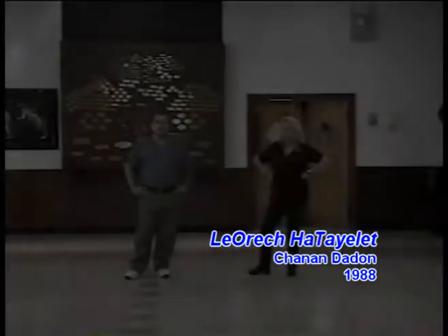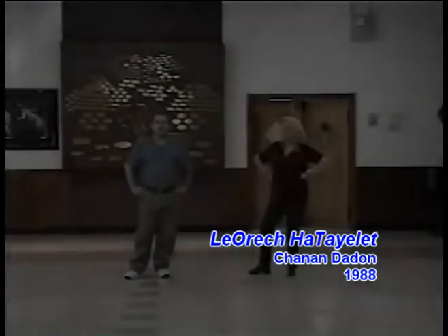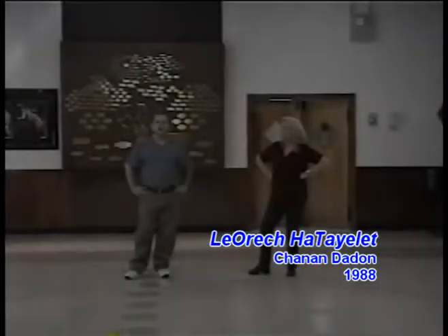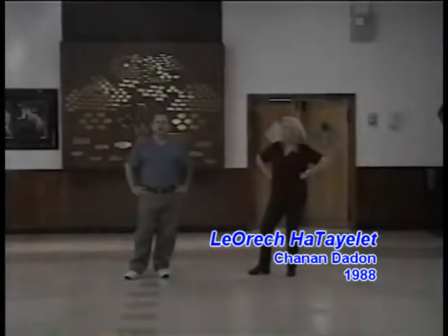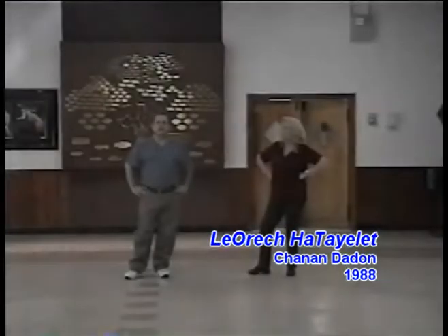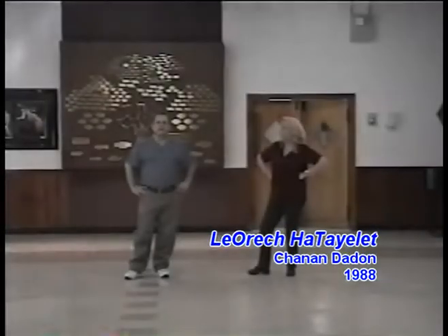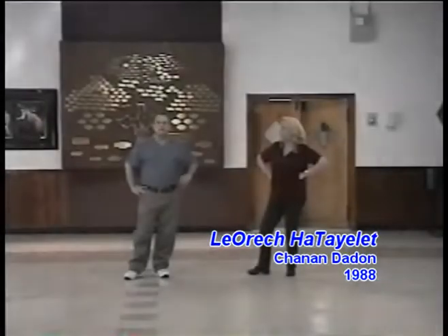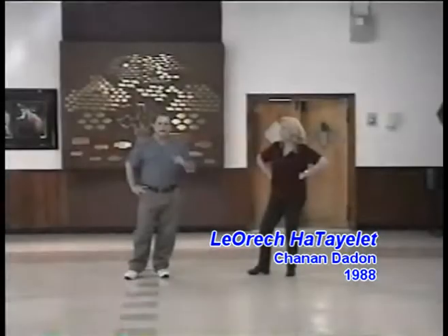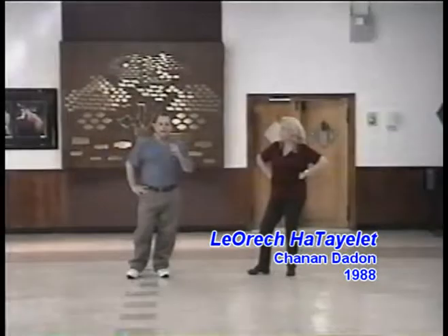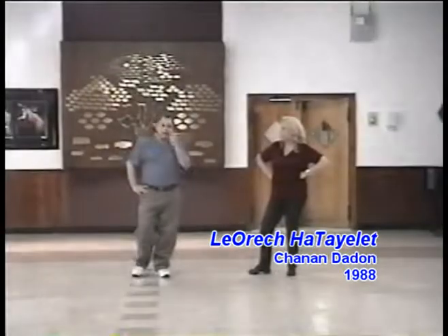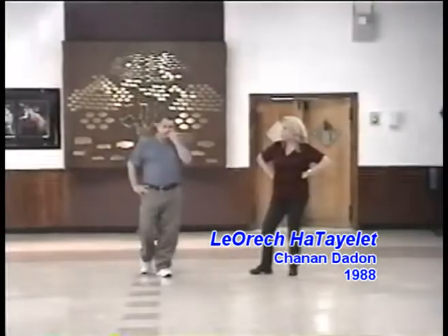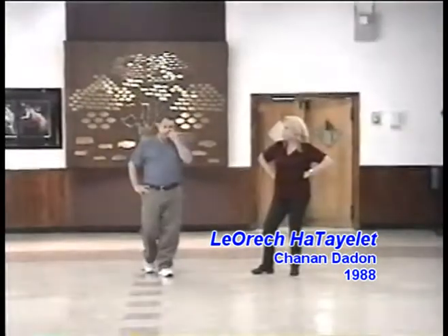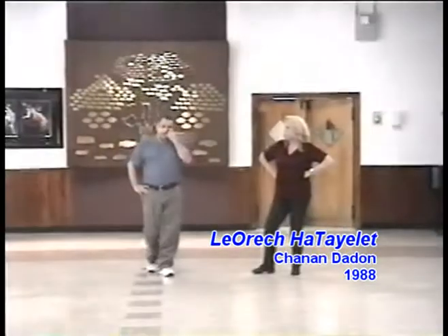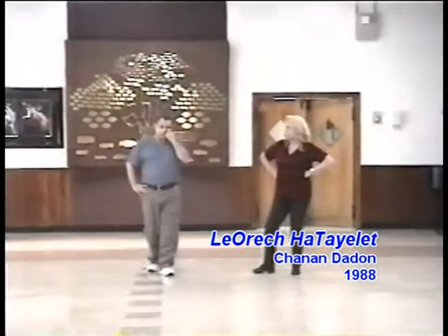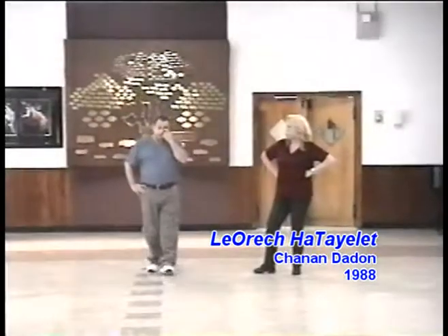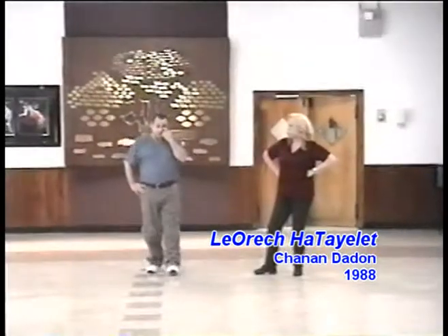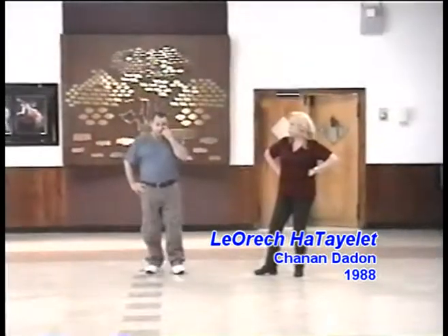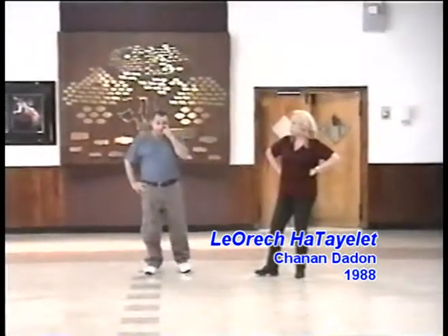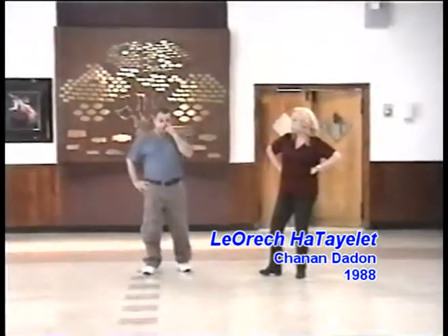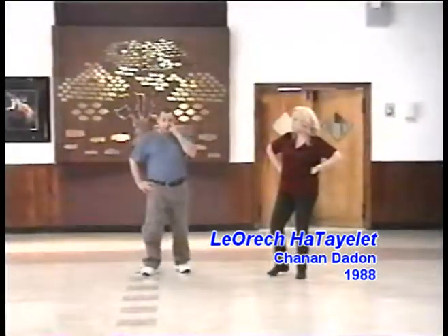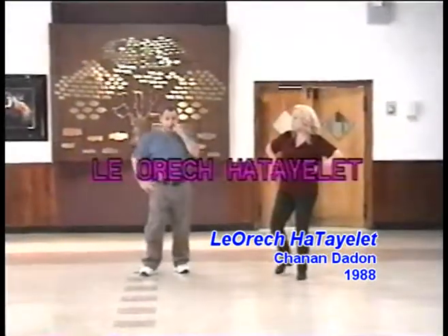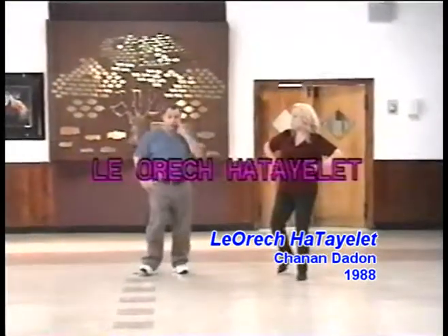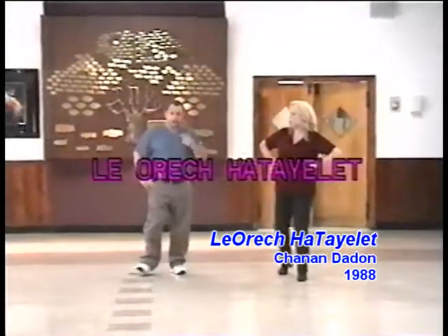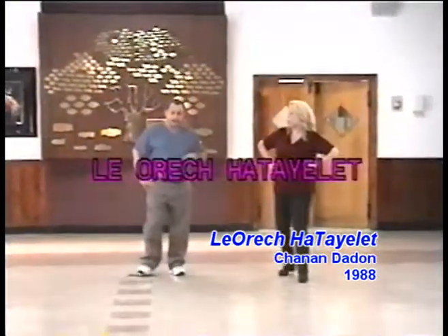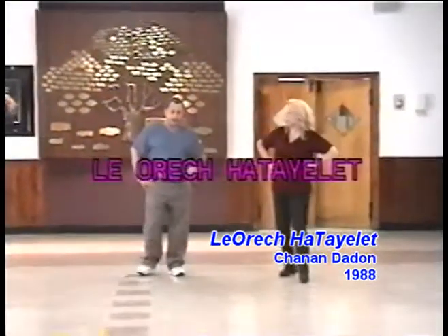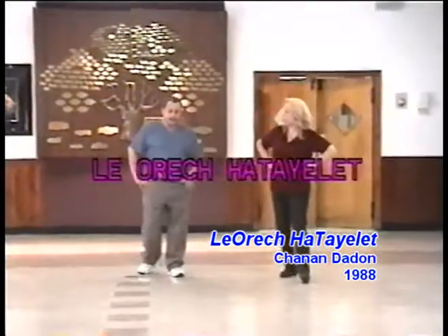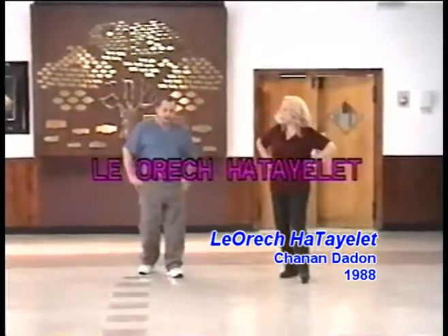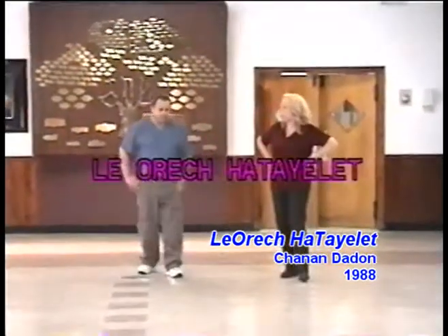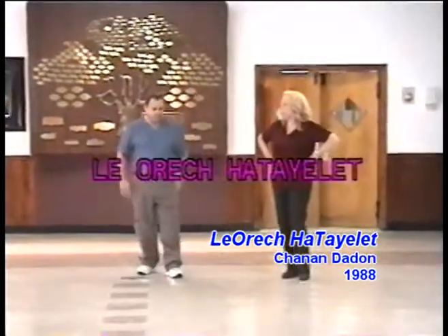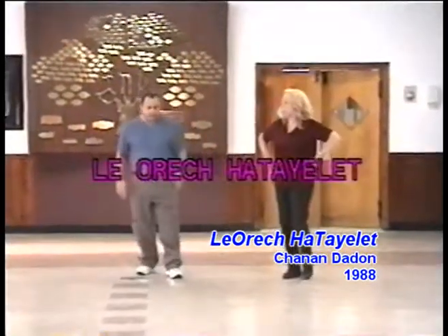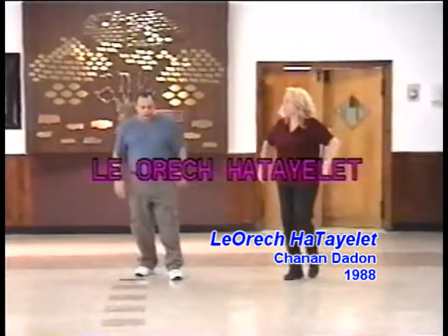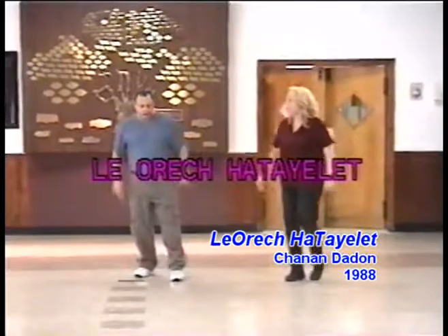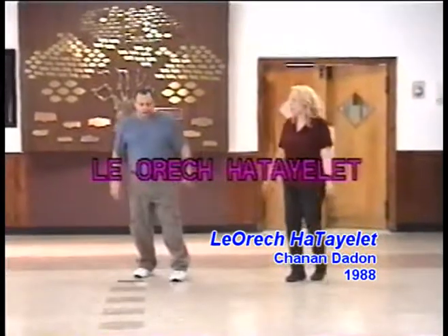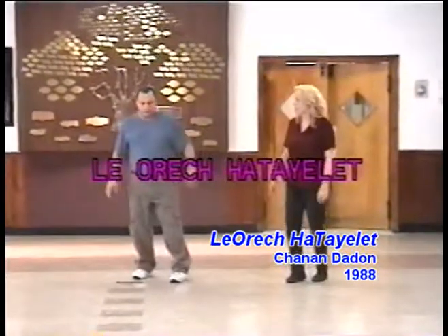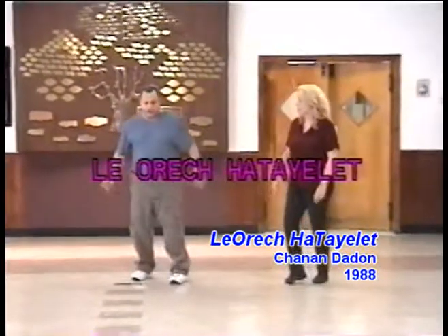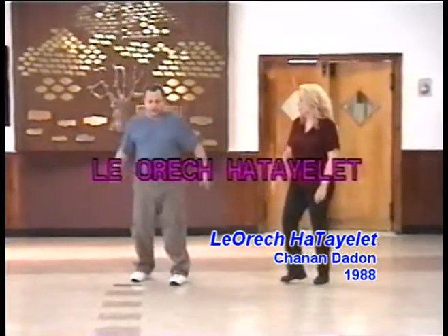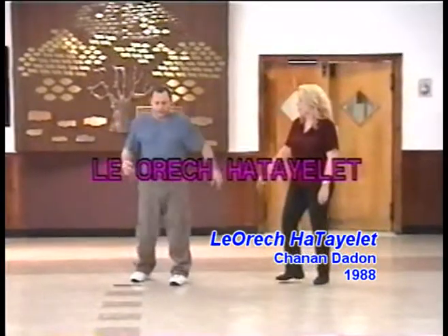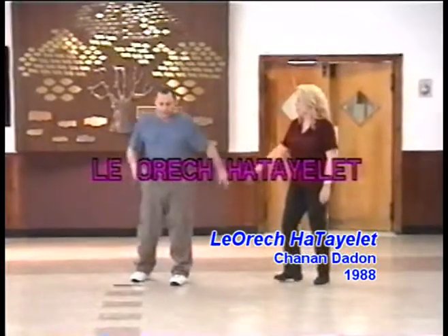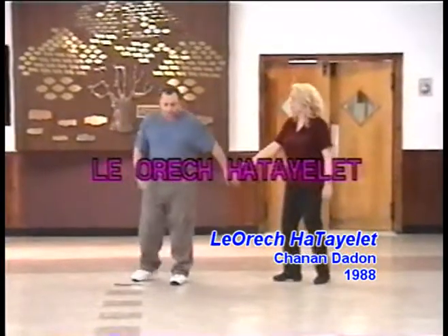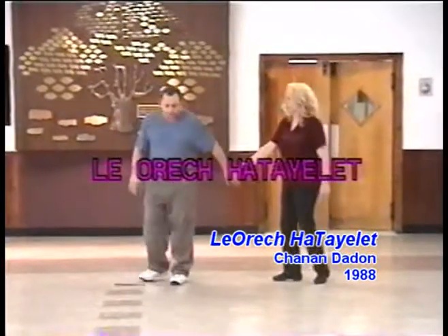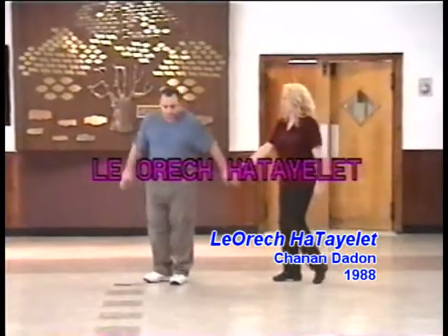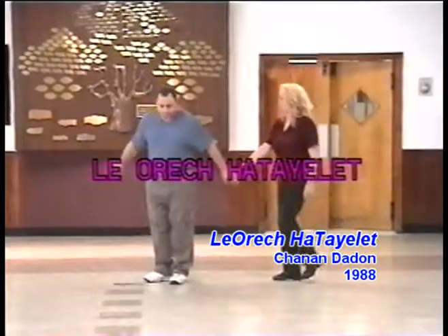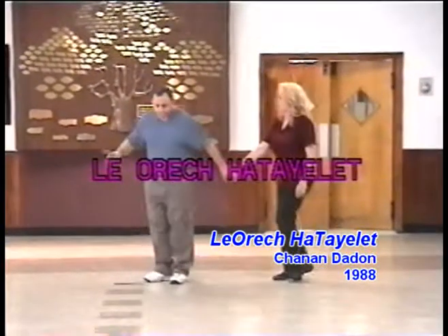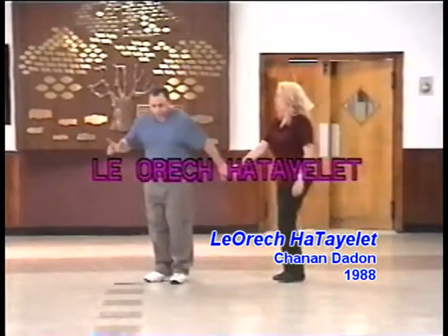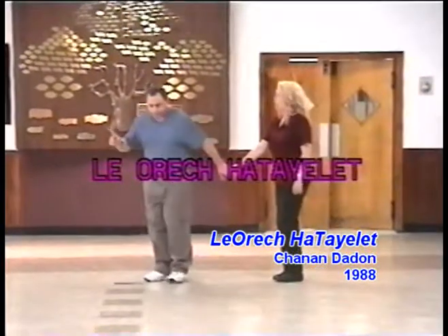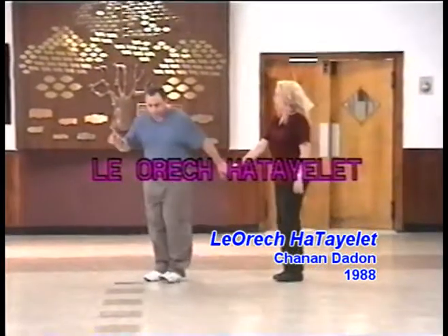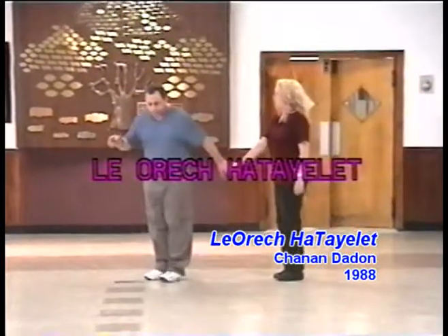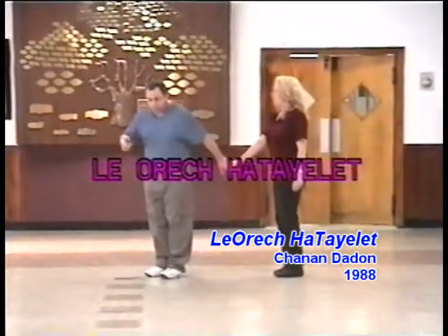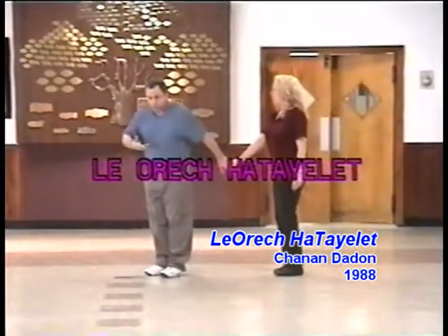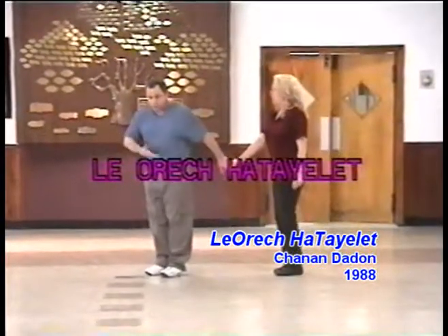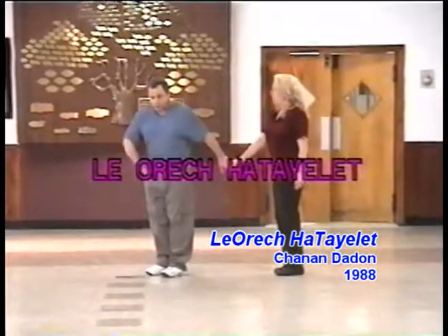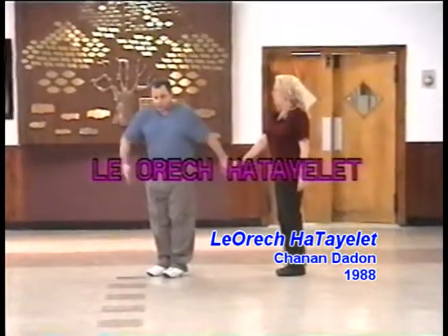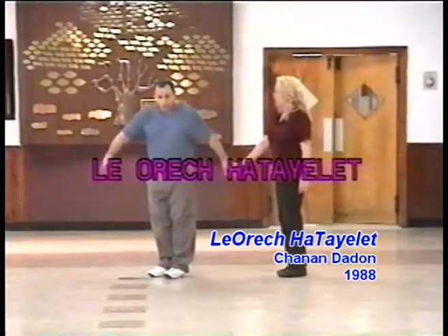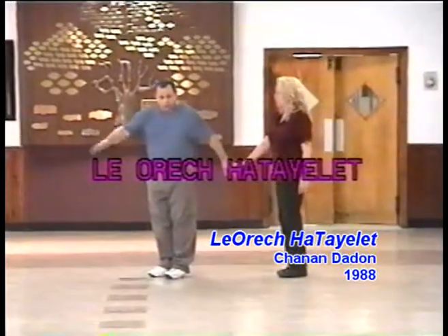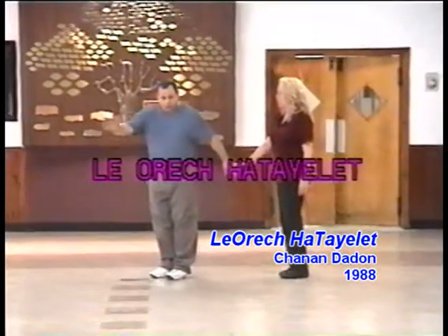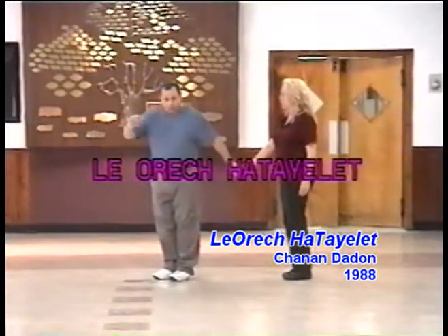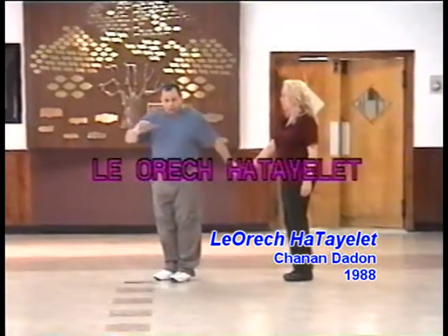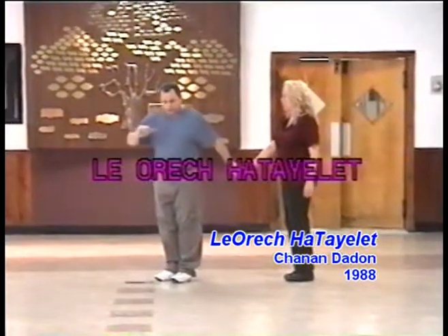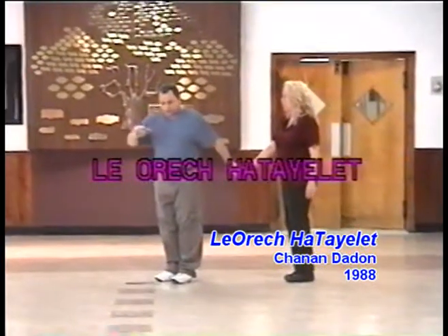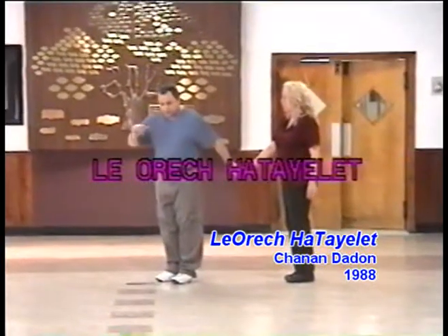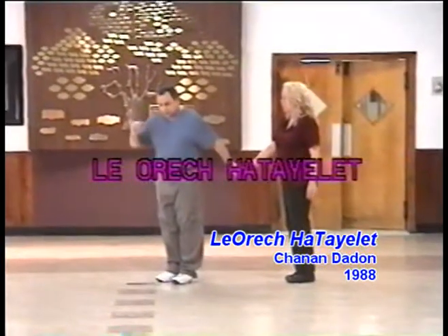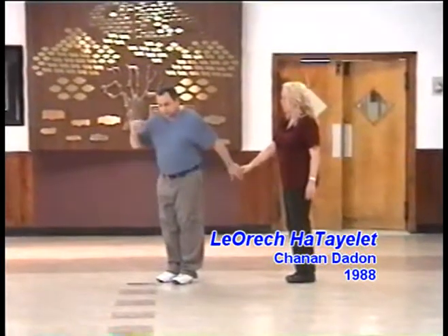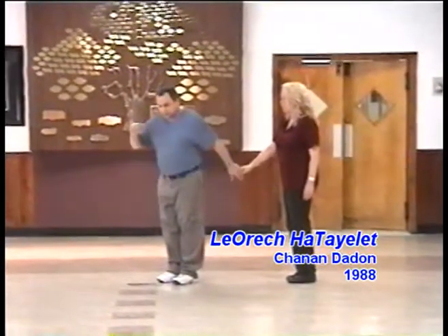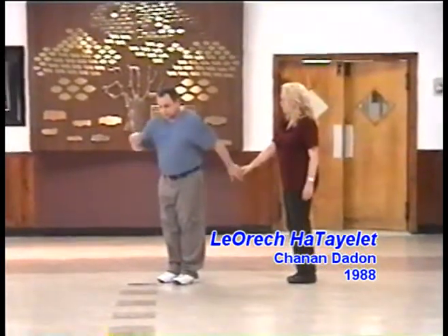To the front of the front, the front of the front. We start the circle.